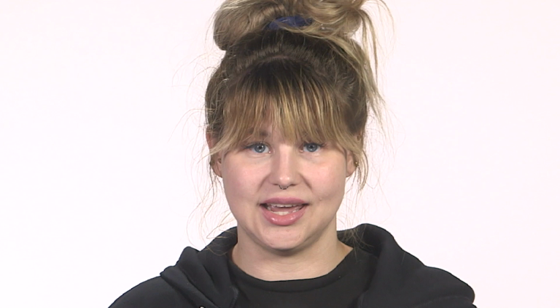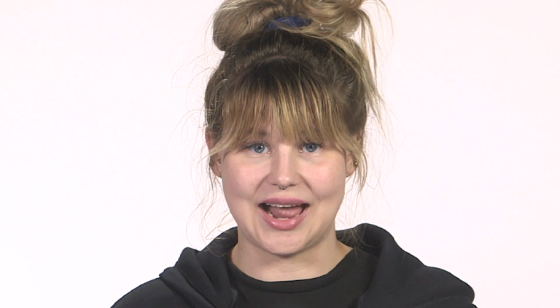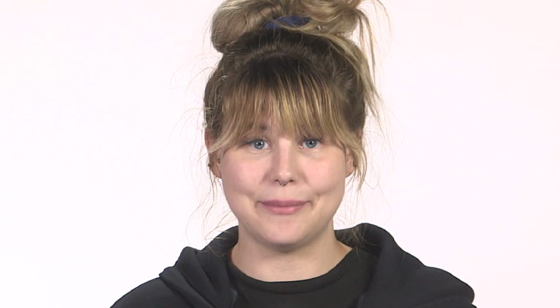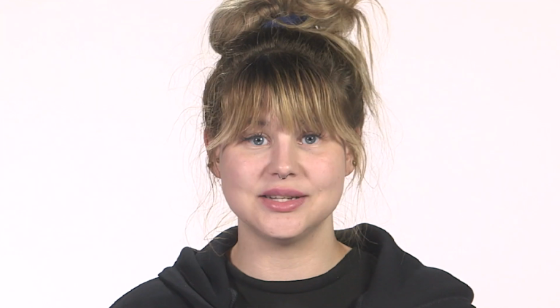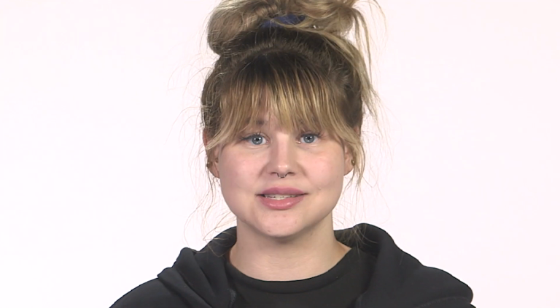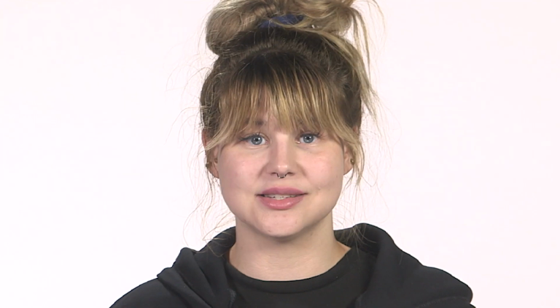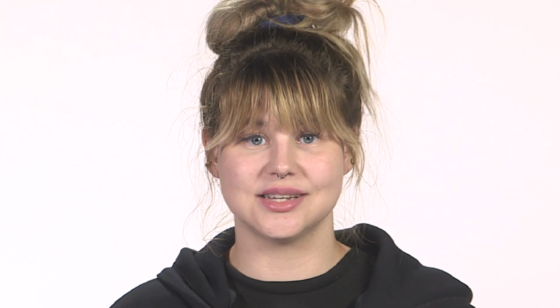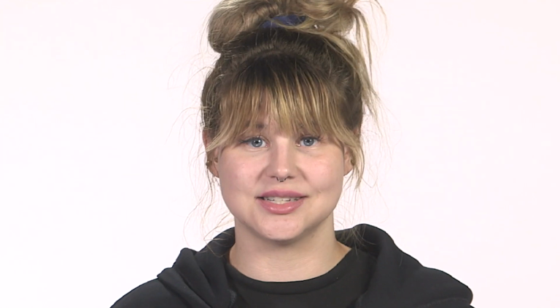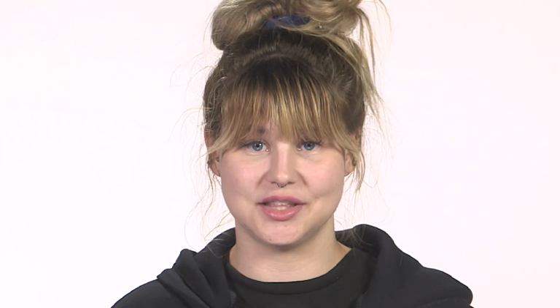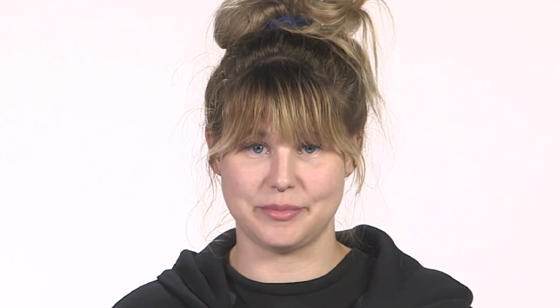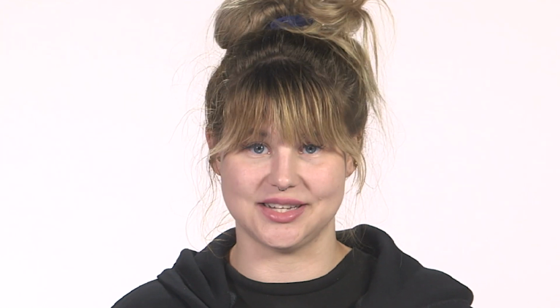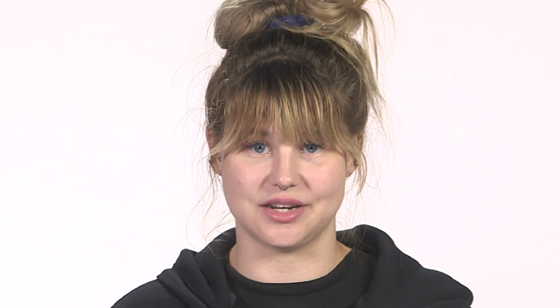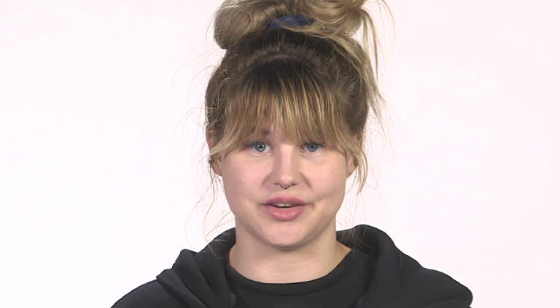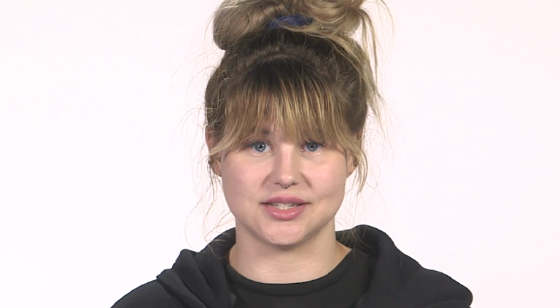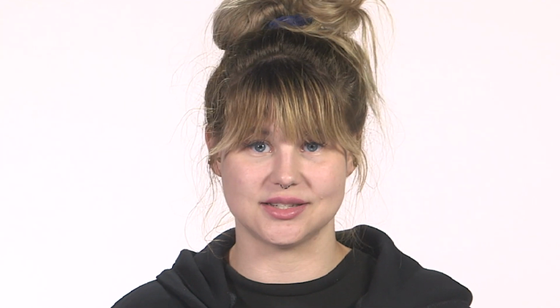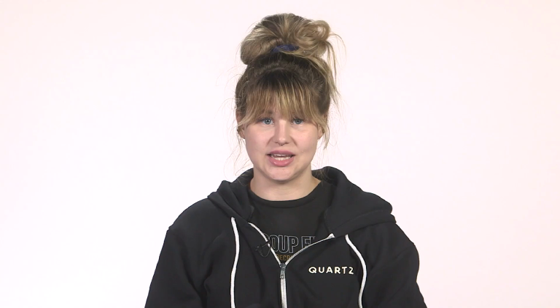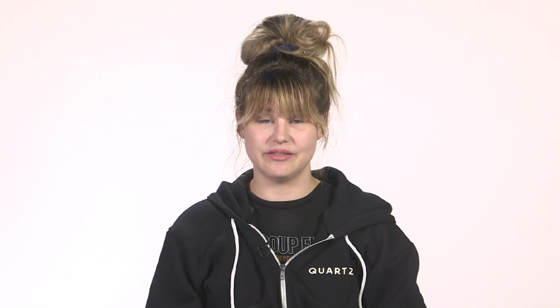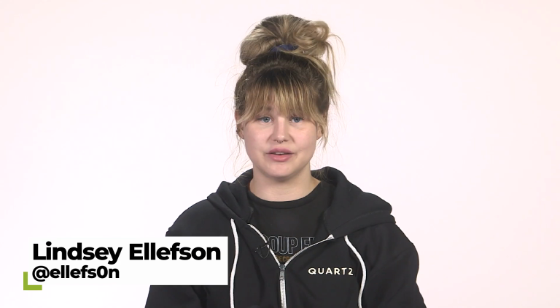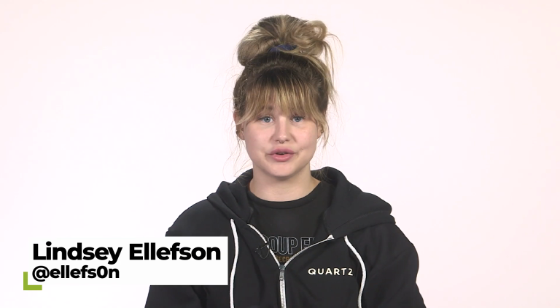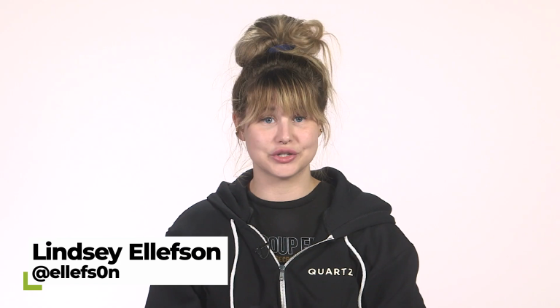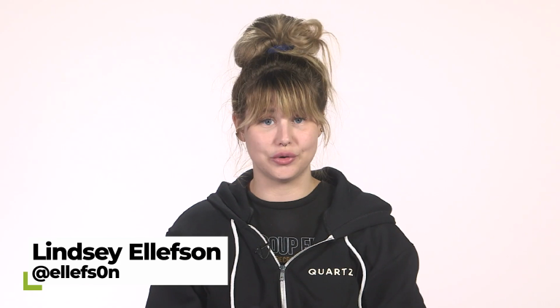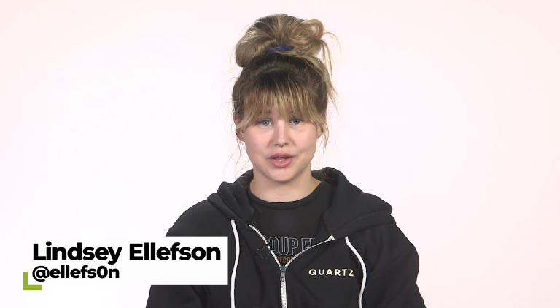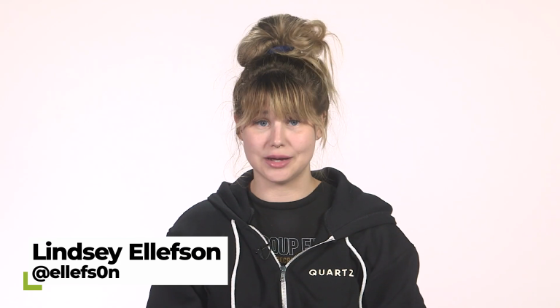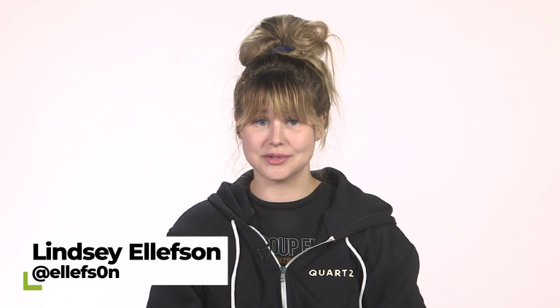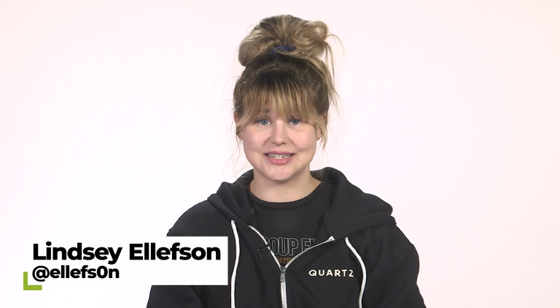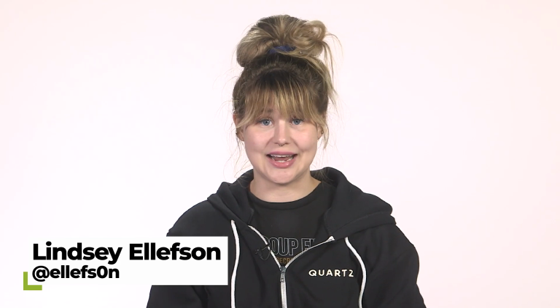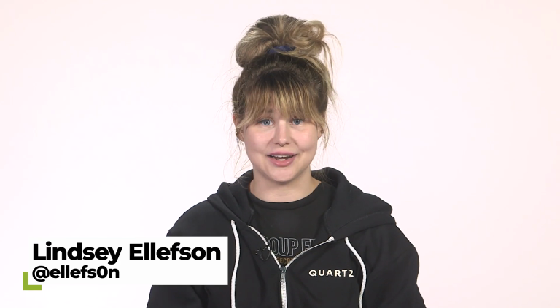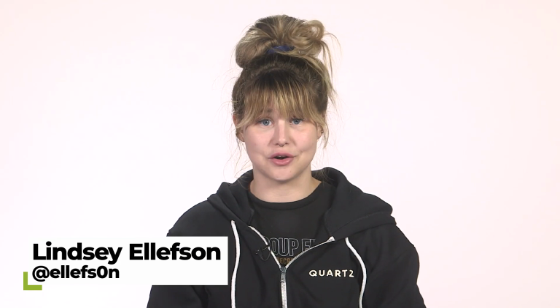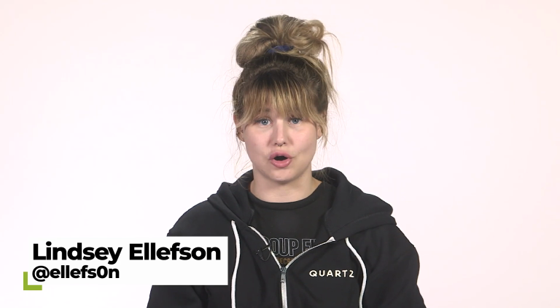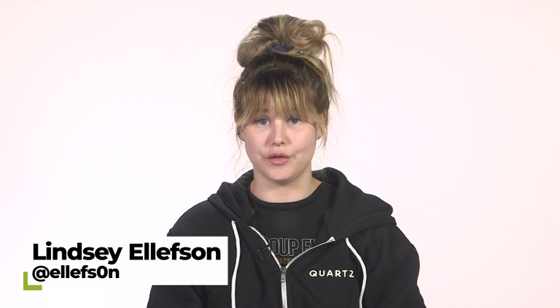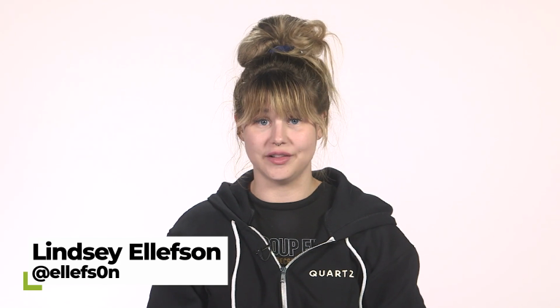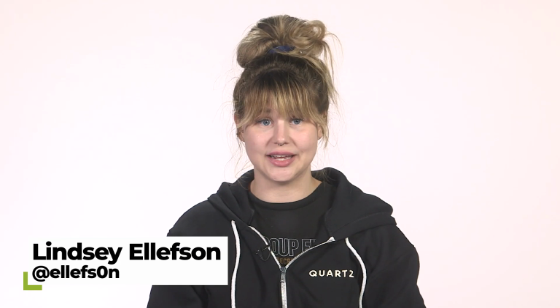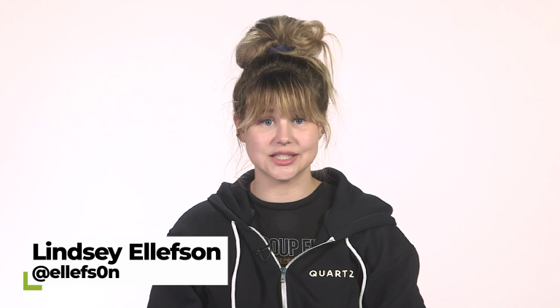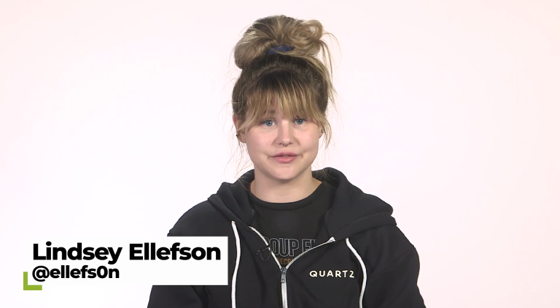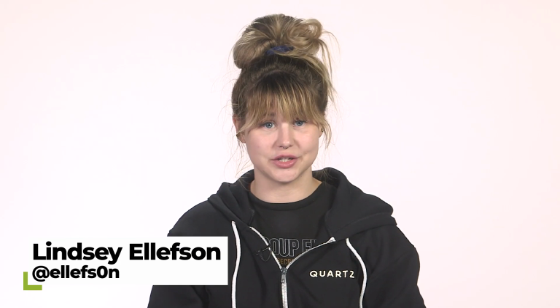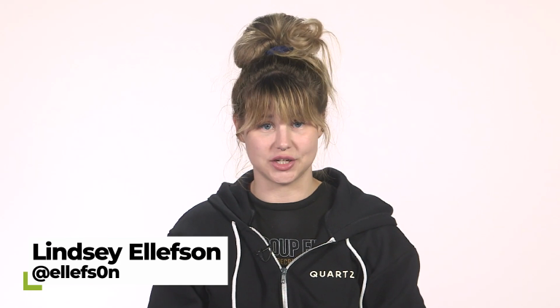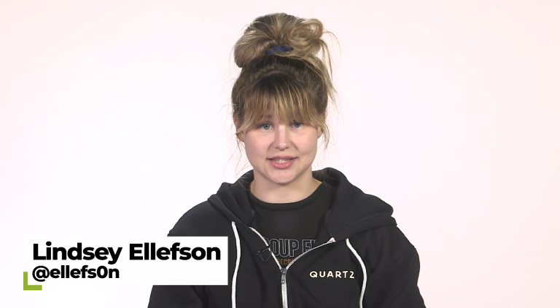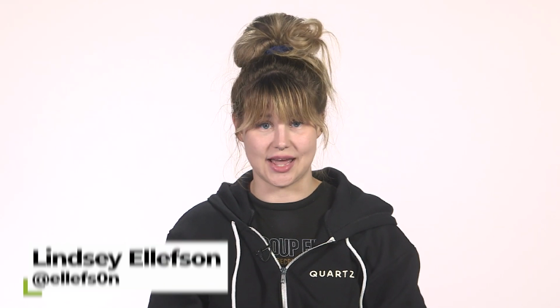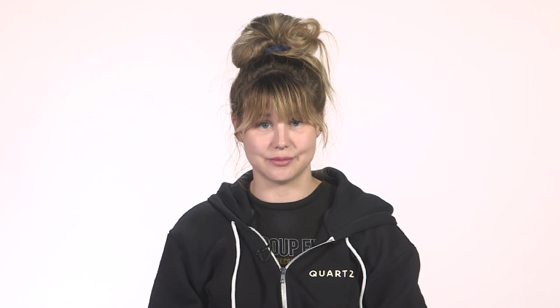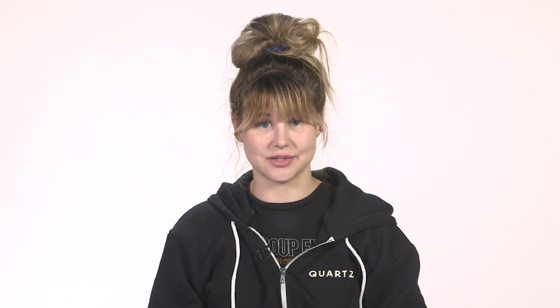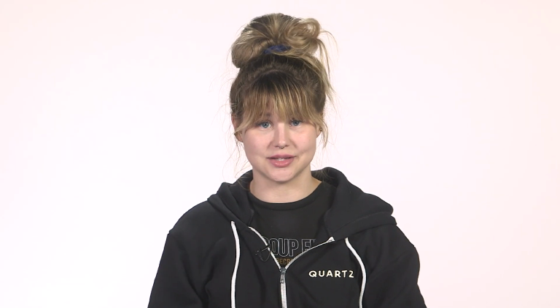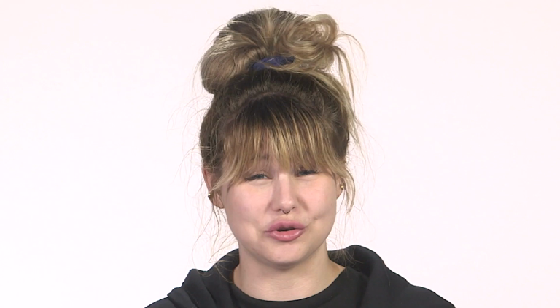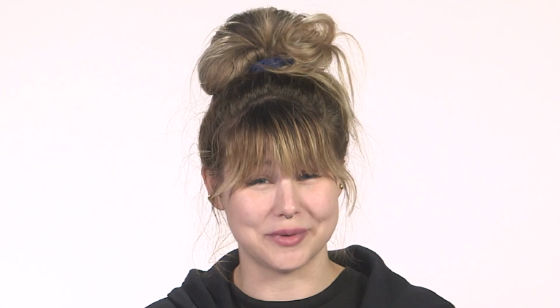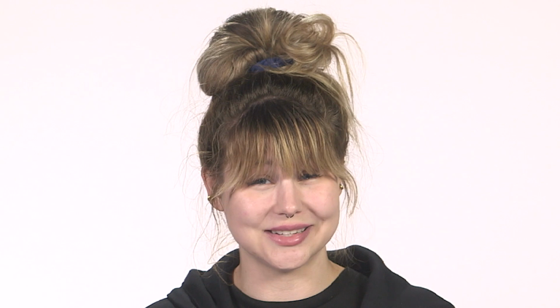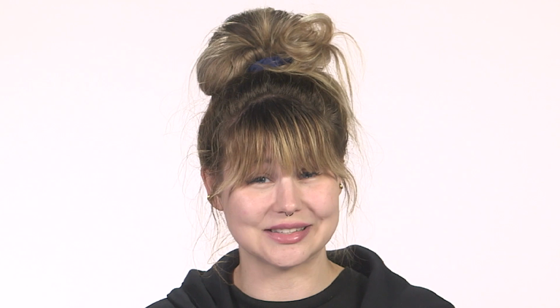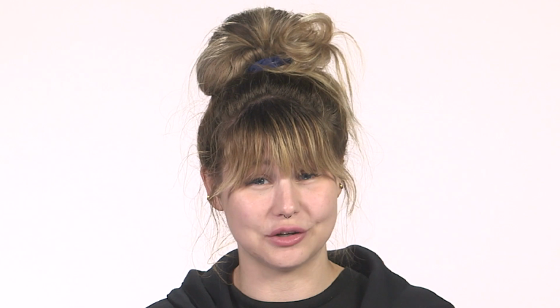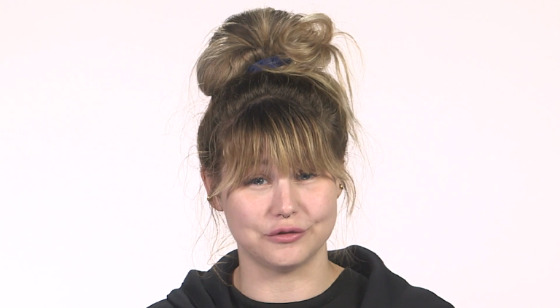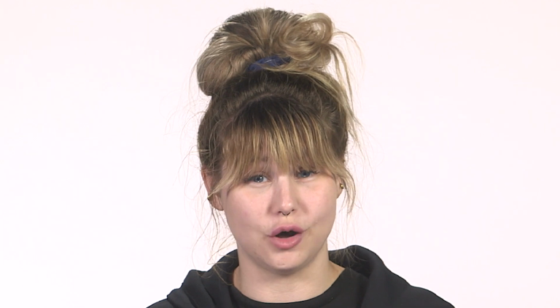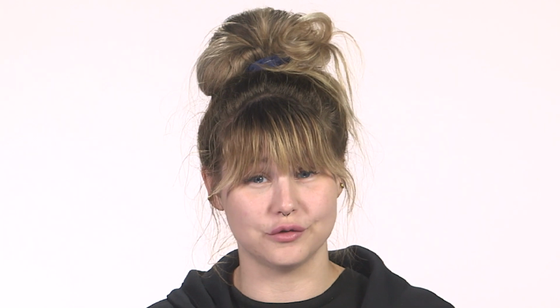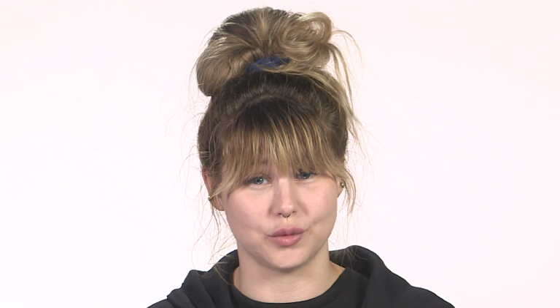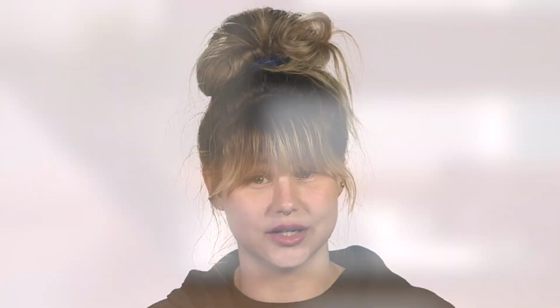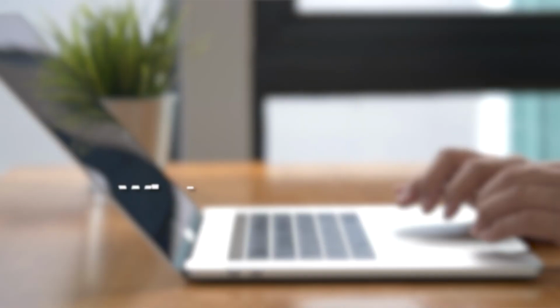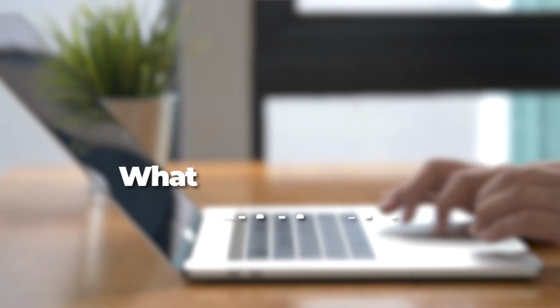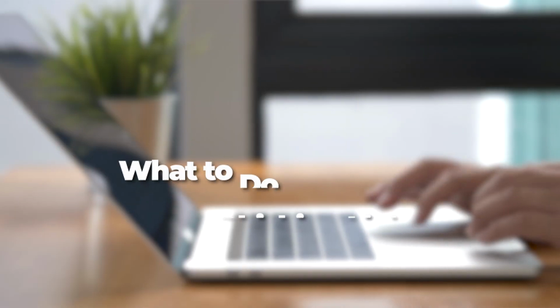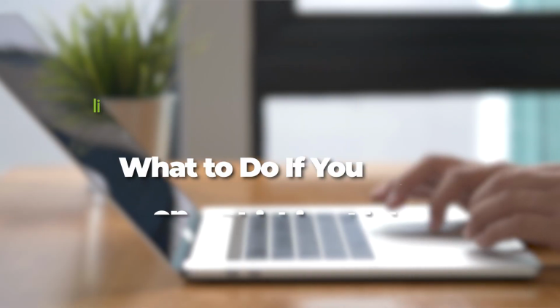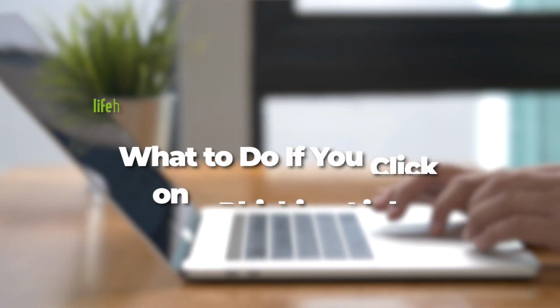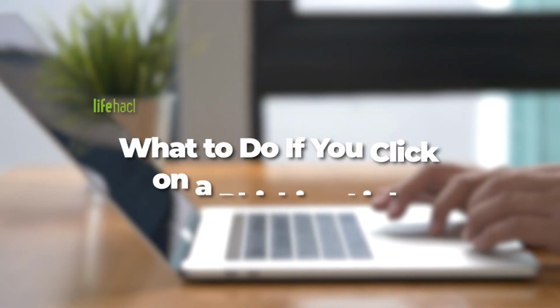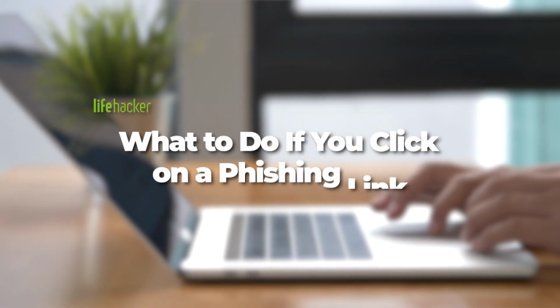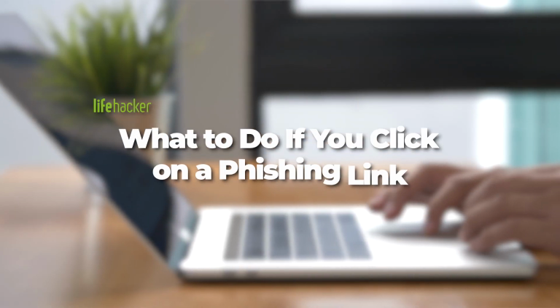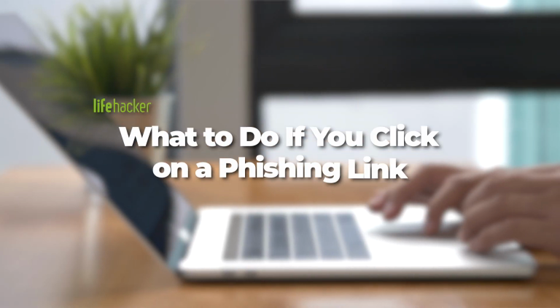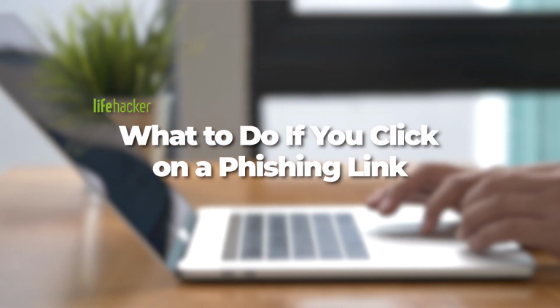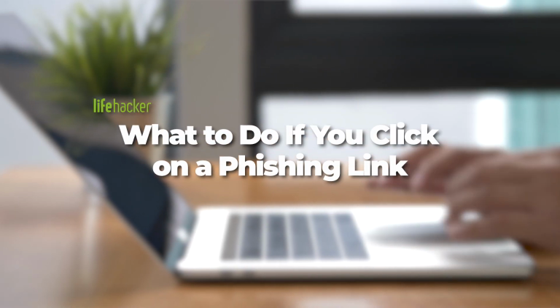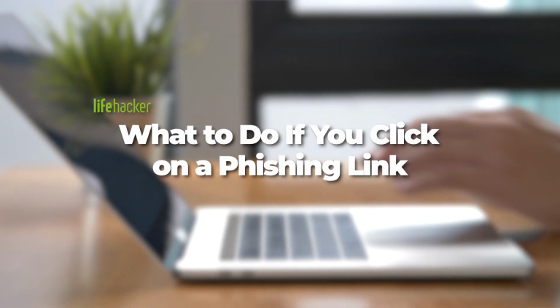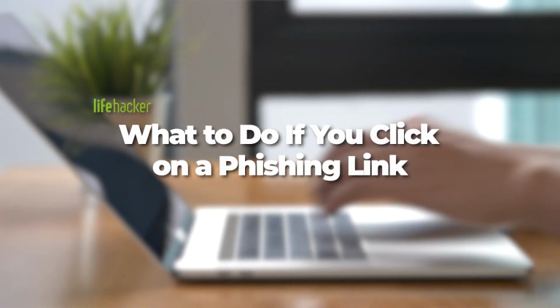It happens to the best of us. Even if you're totally up to date on all the latest phishing scams, you might still fall for one. Here's what to do if you click that link.